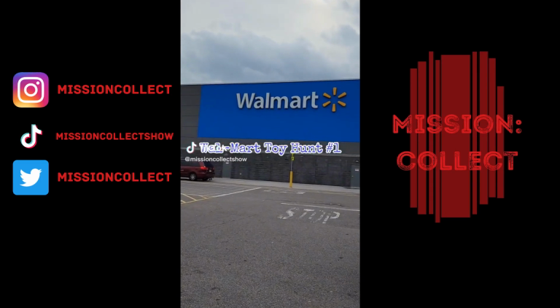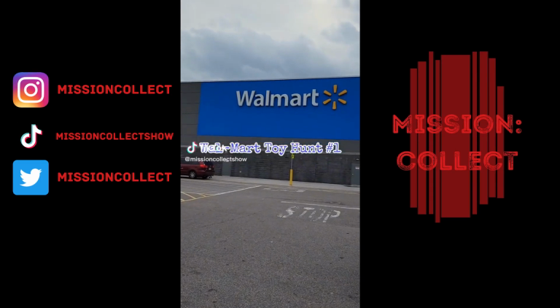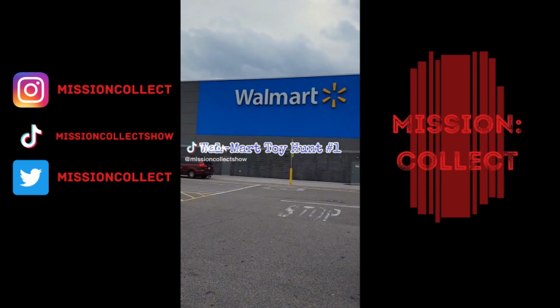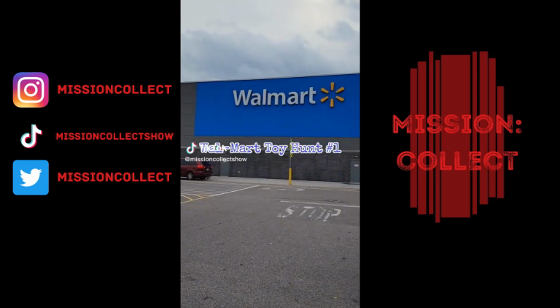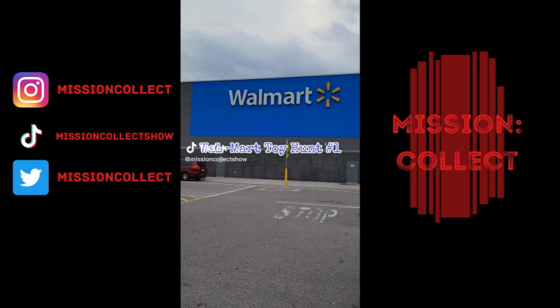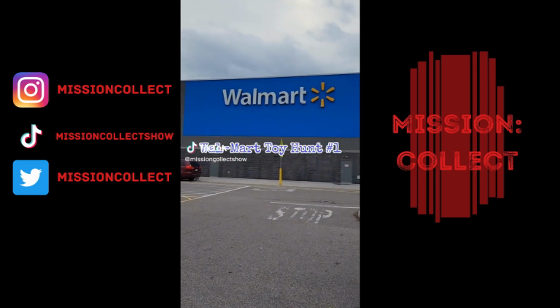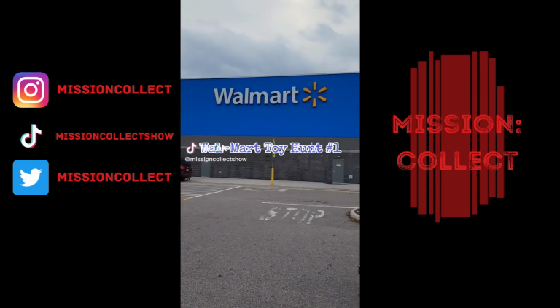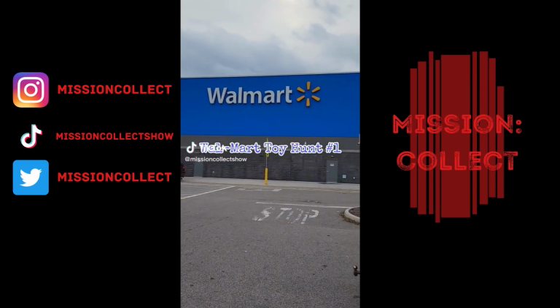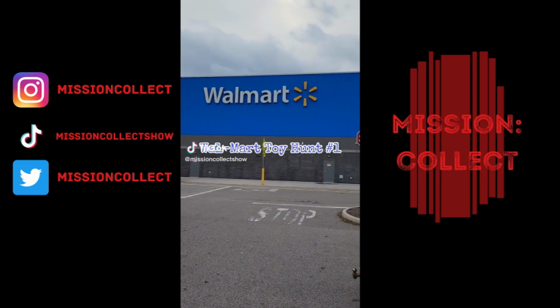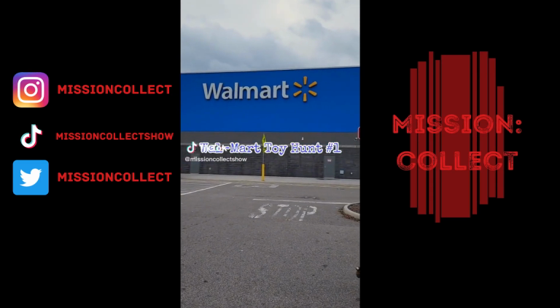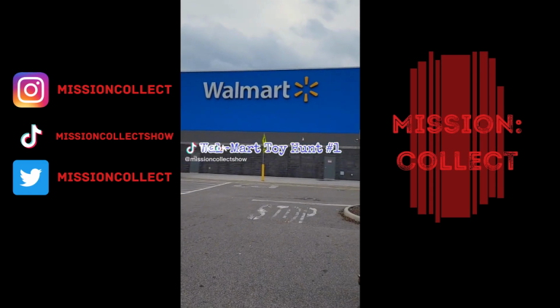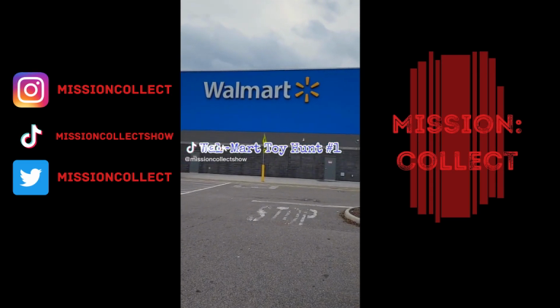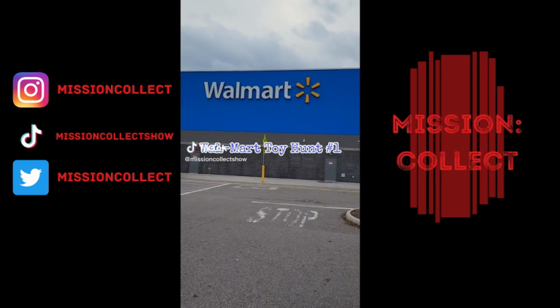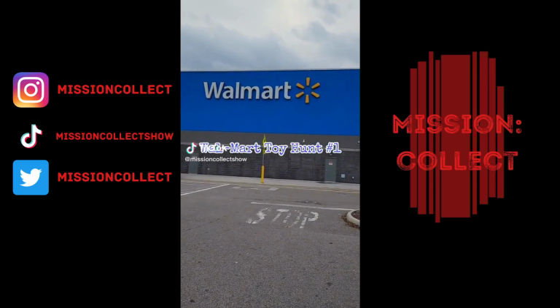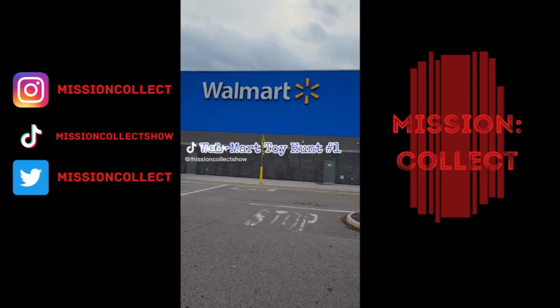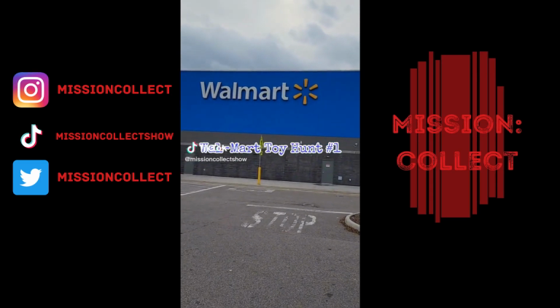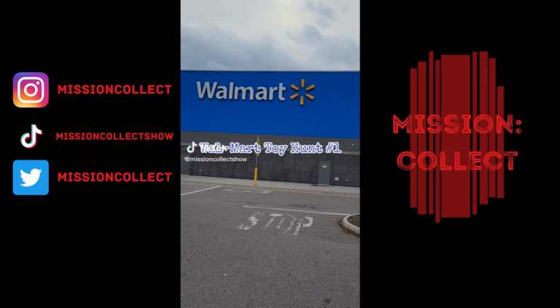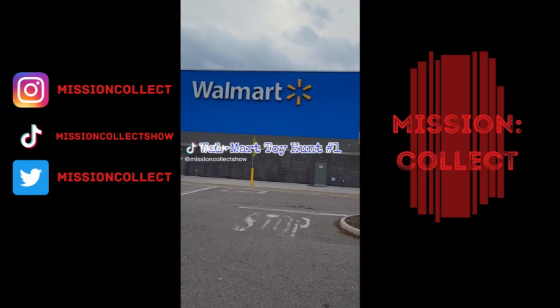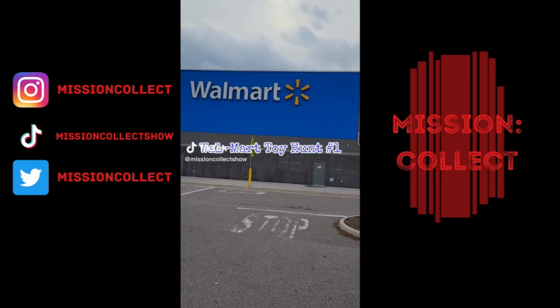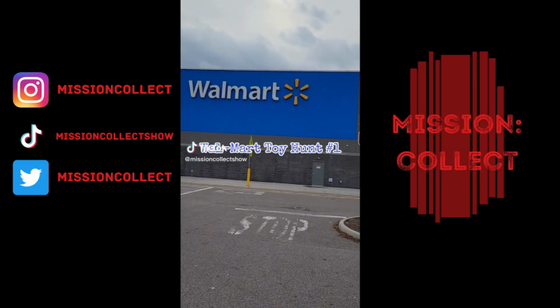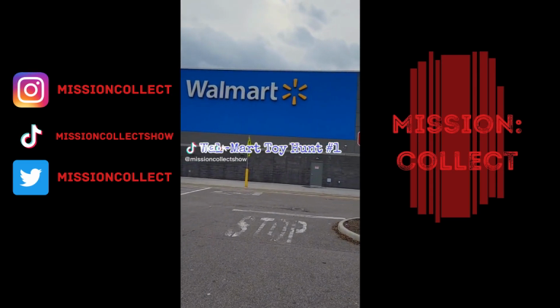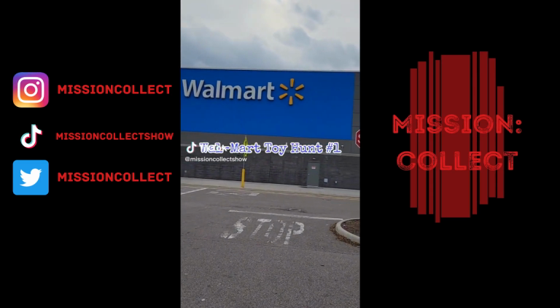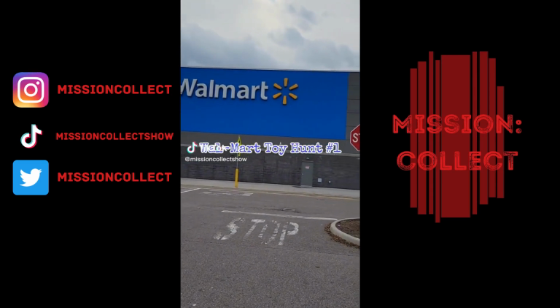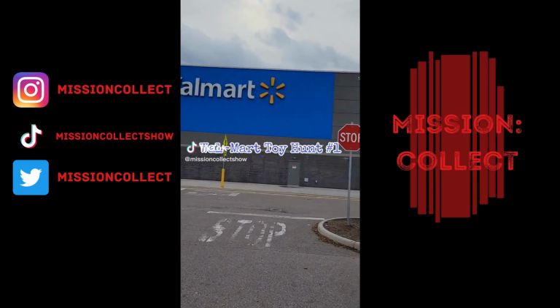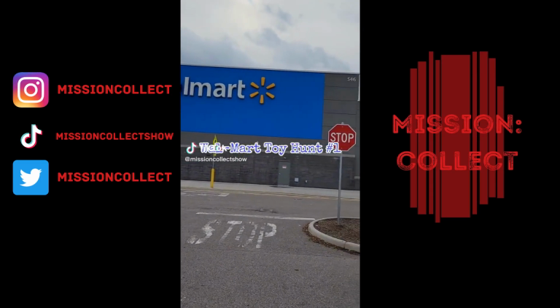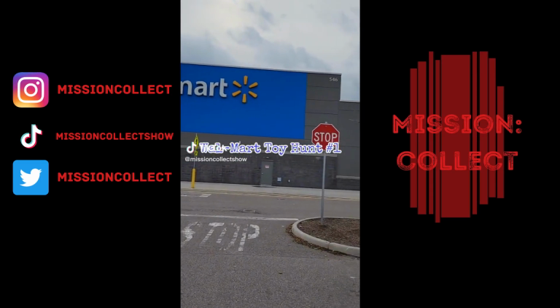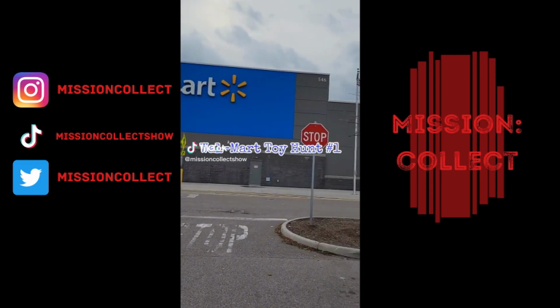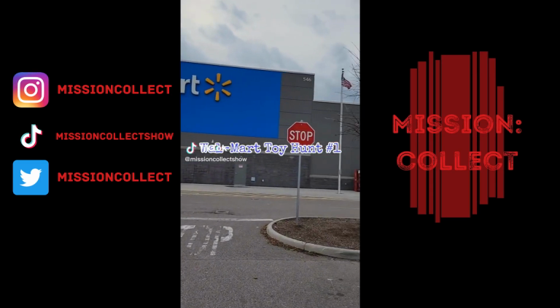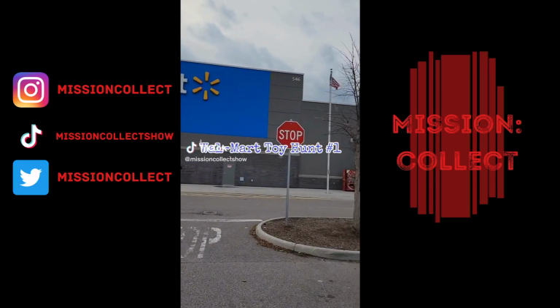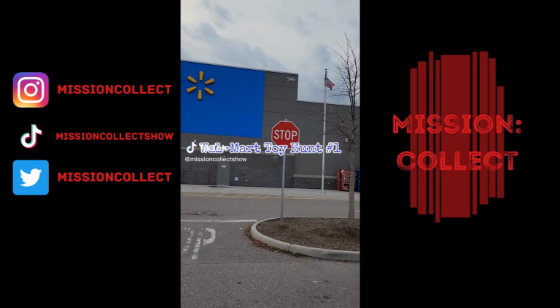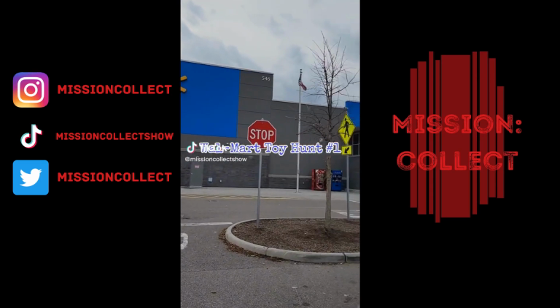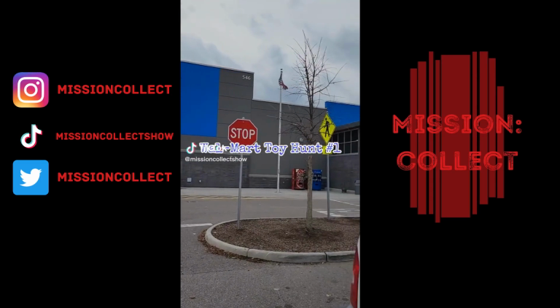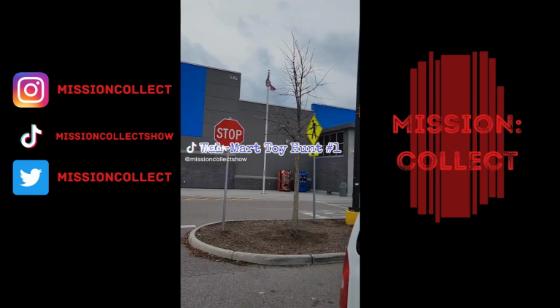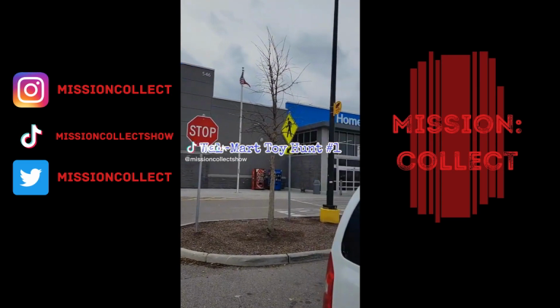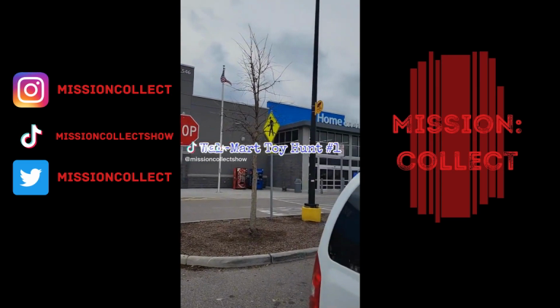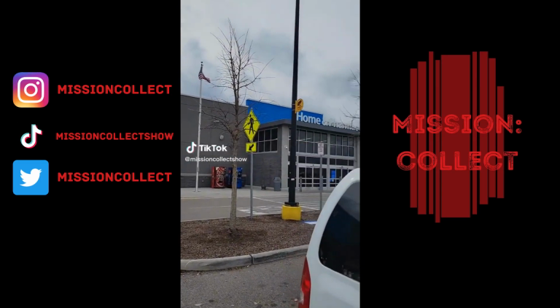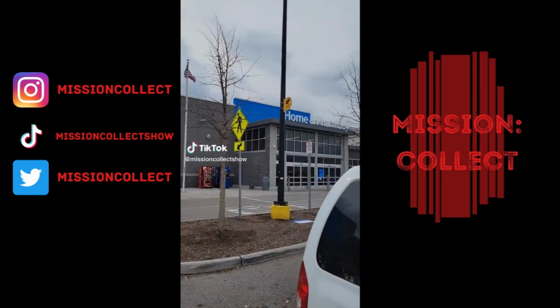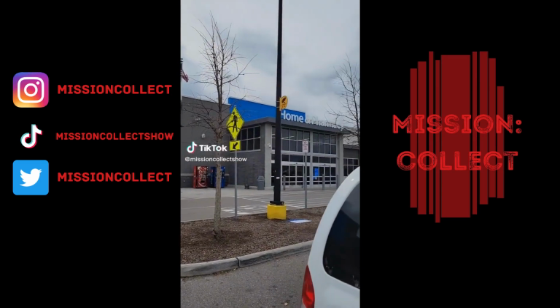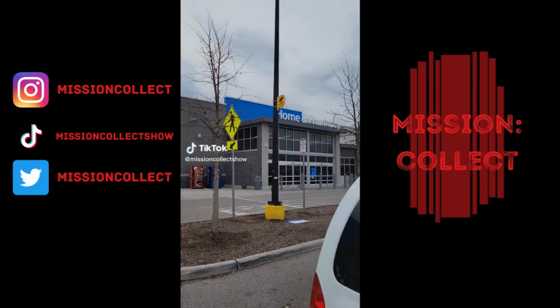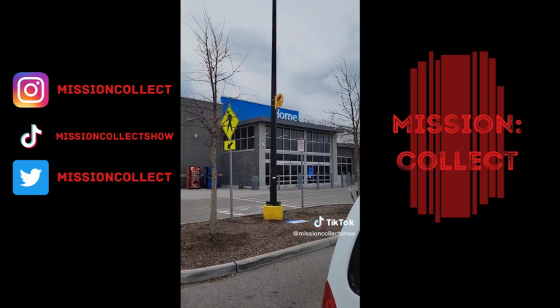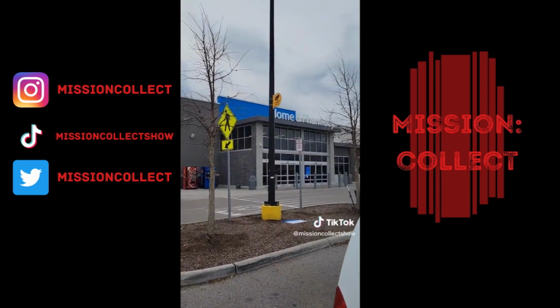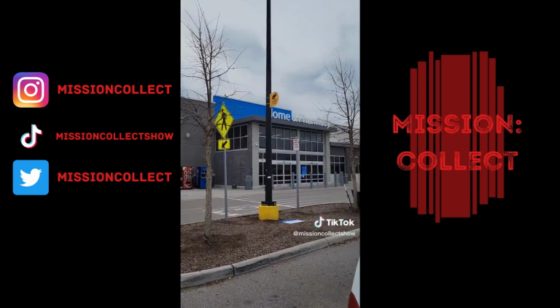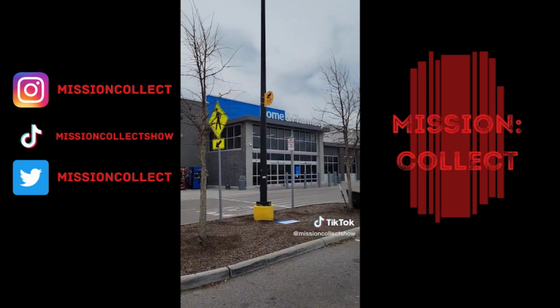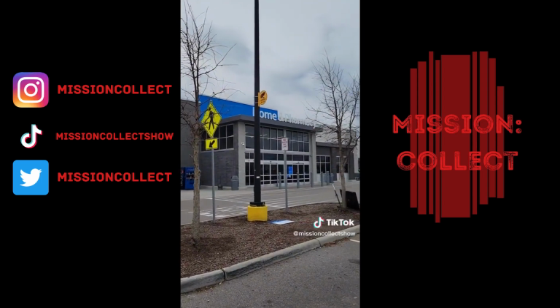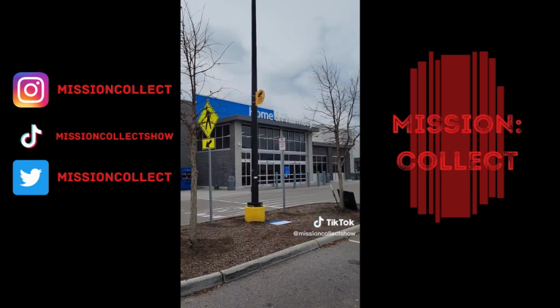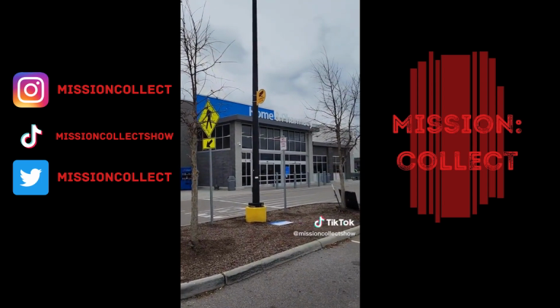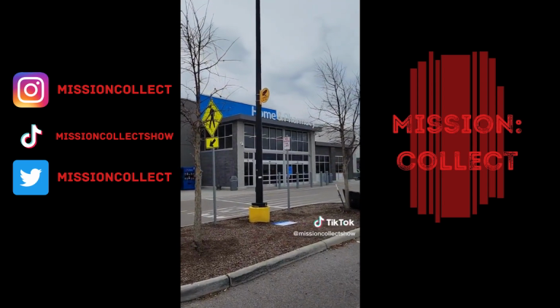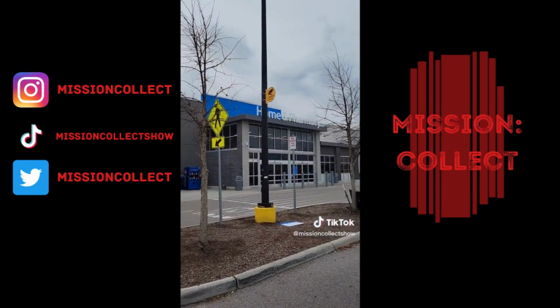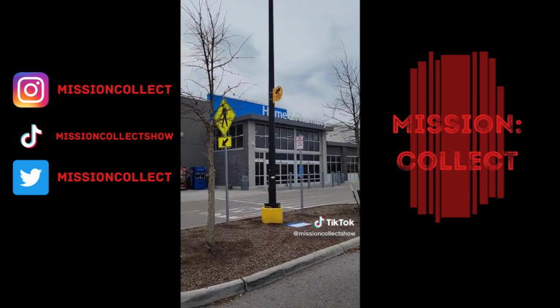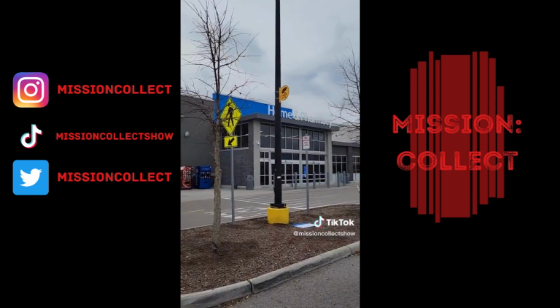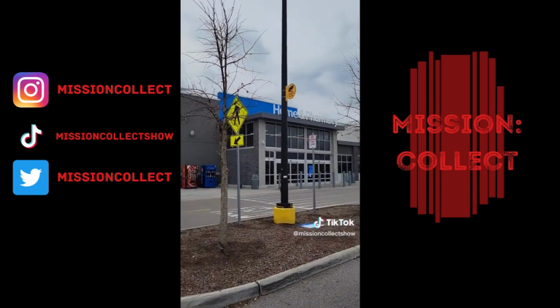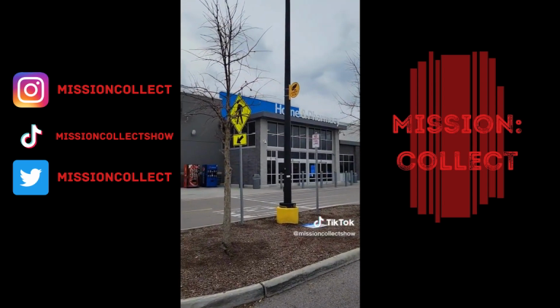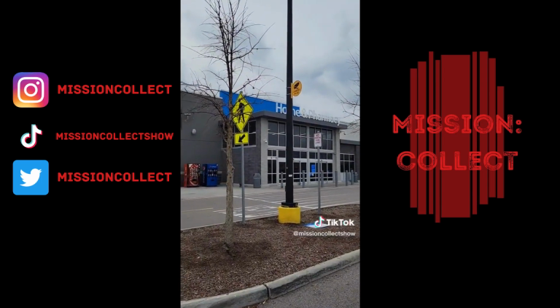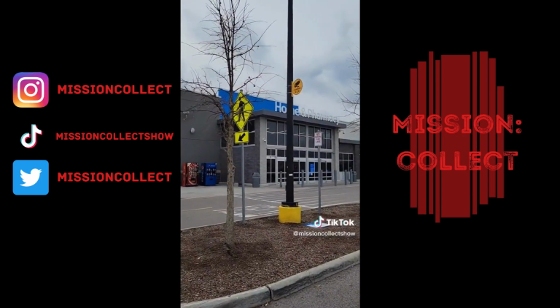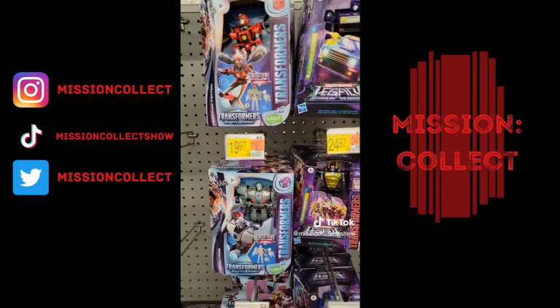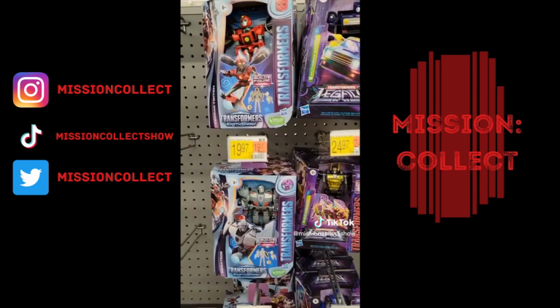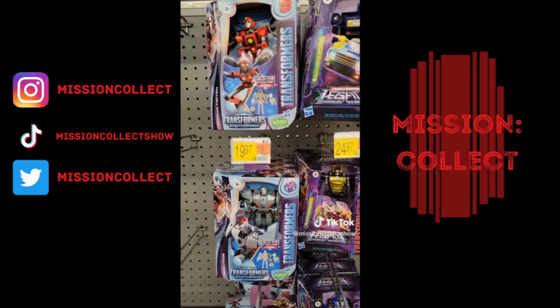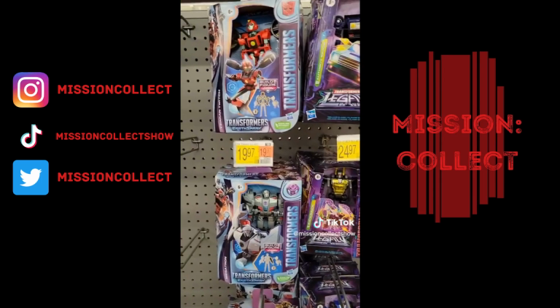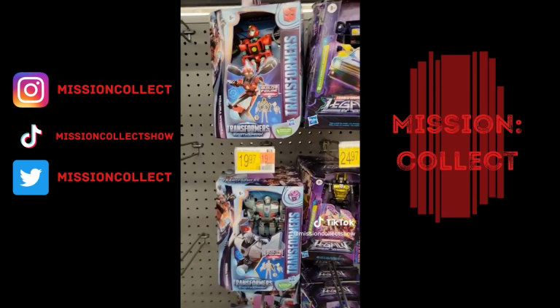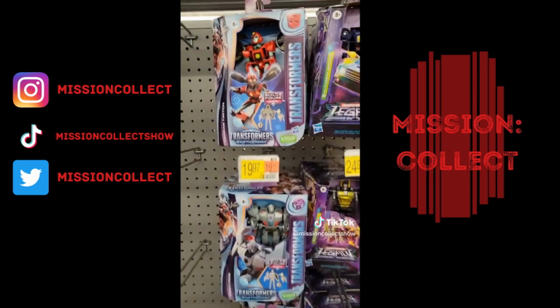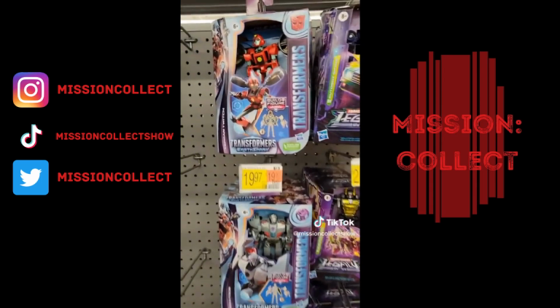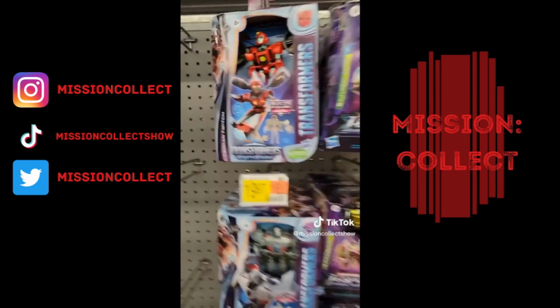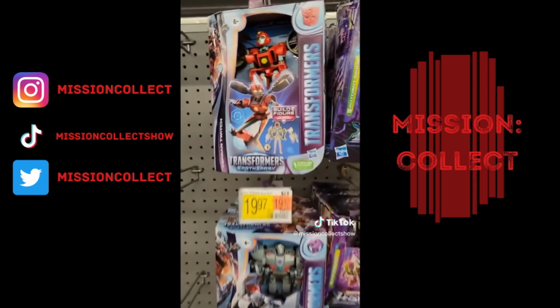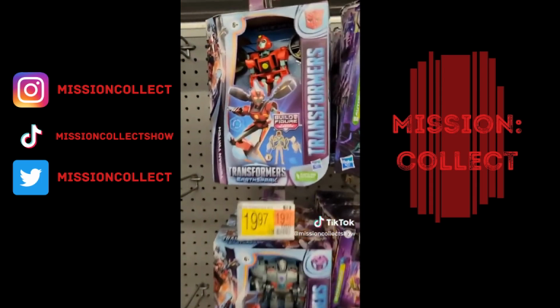Mission Collect on a Walmart toy hunt today, looking for some Superpowers, maybe some Marvel Legends stuff as well. Let's get inside.